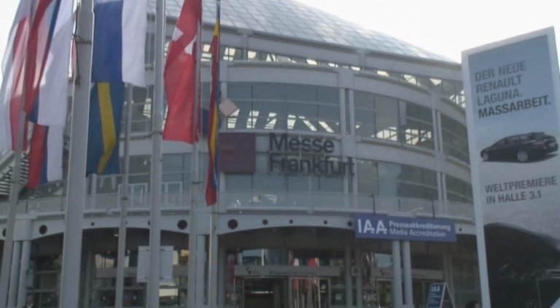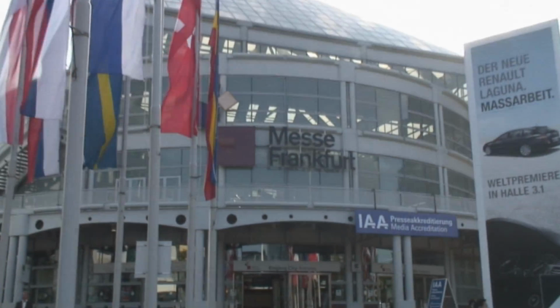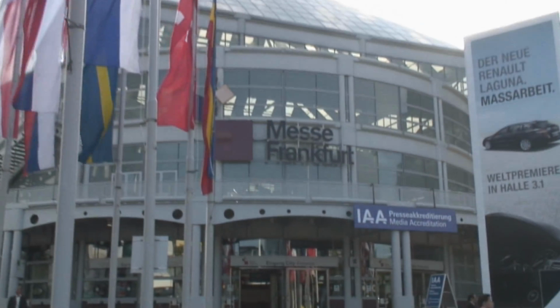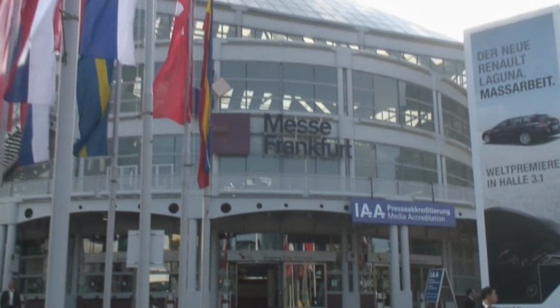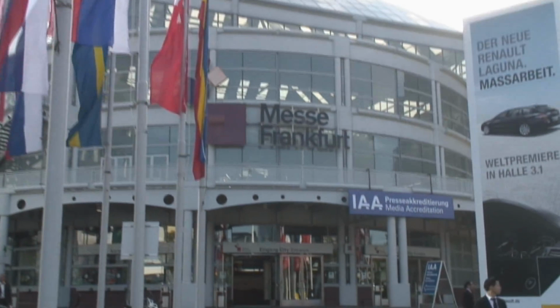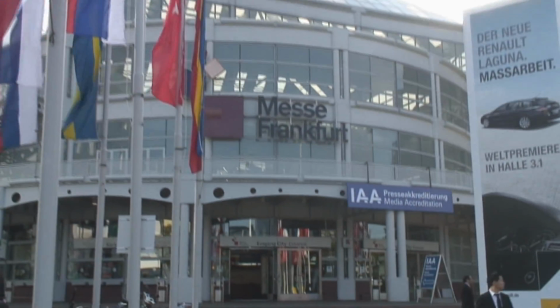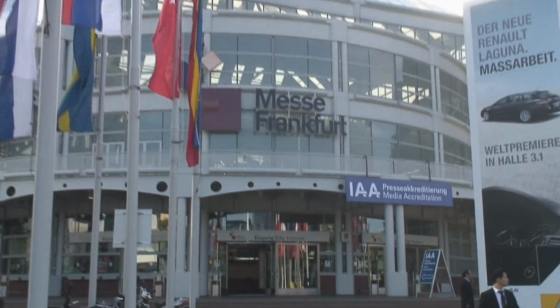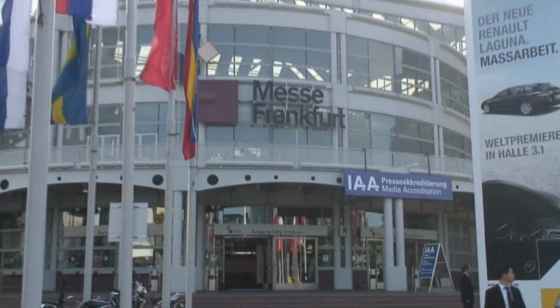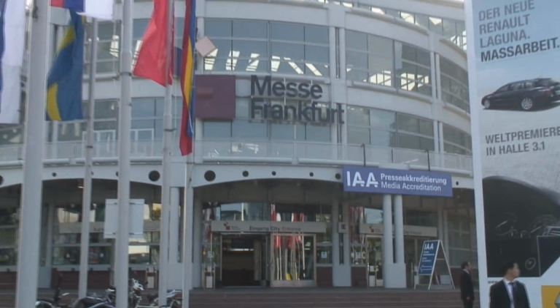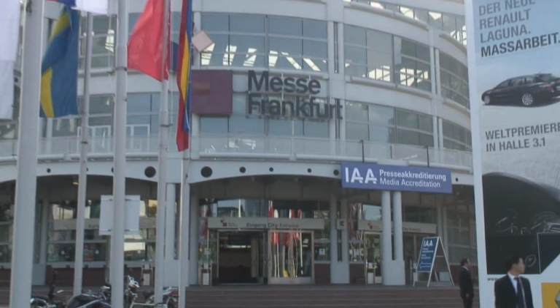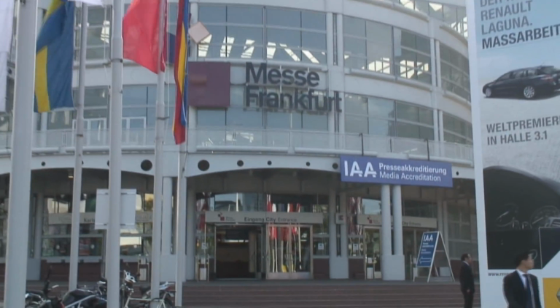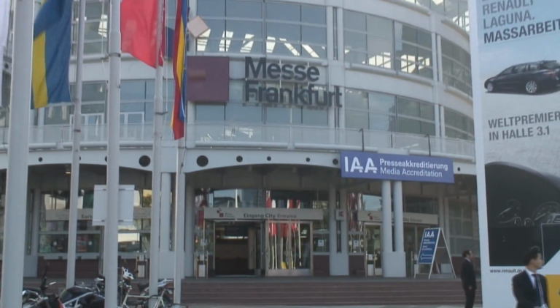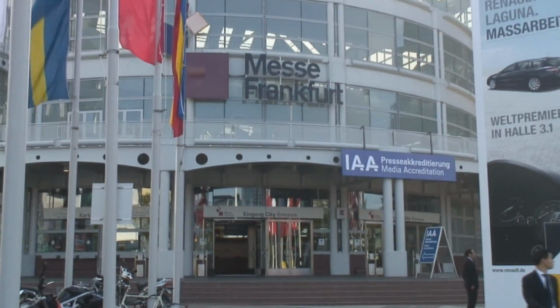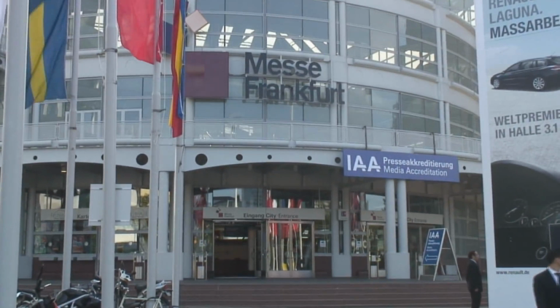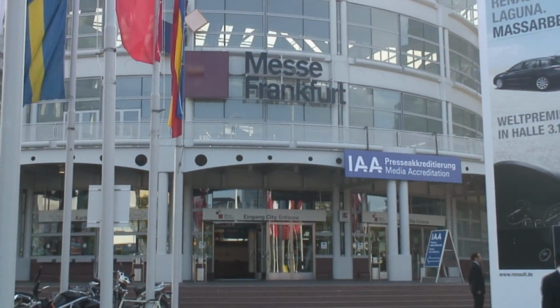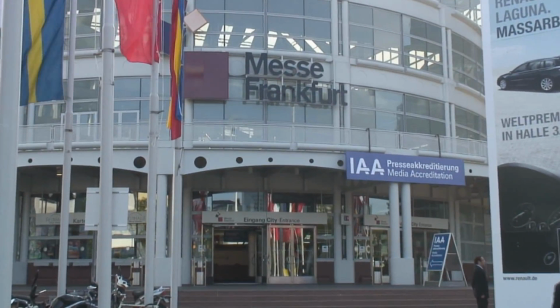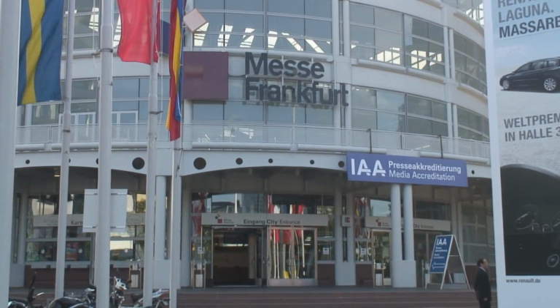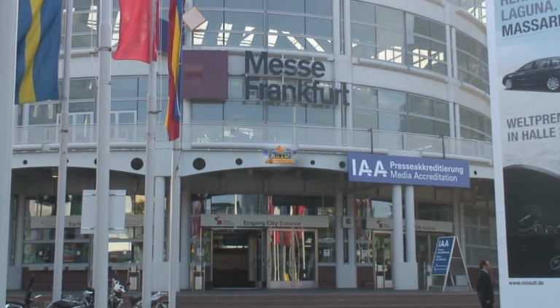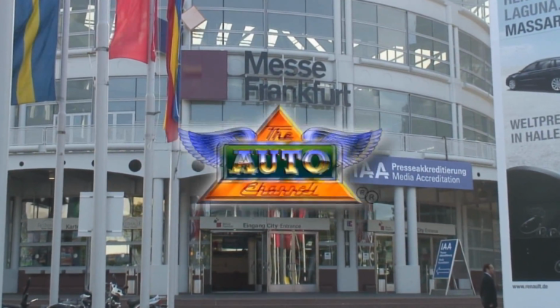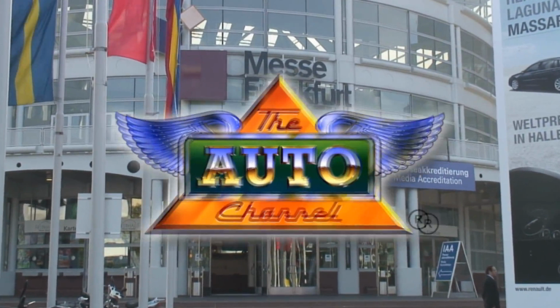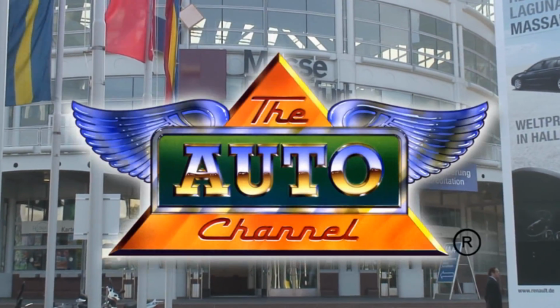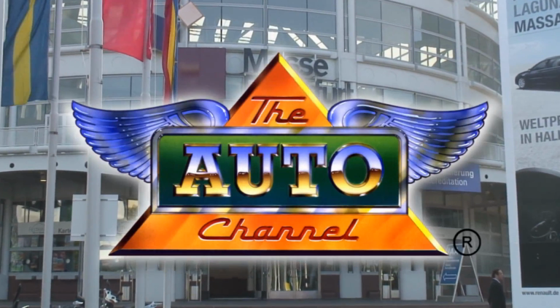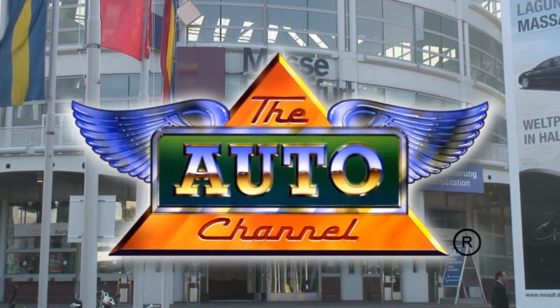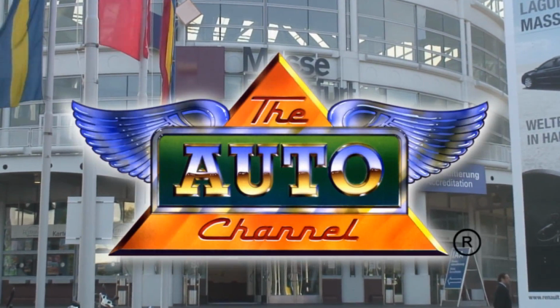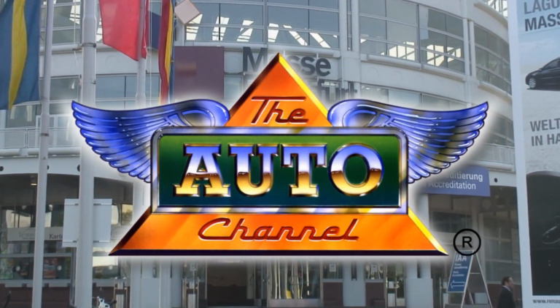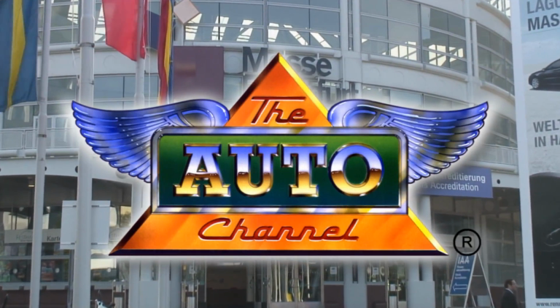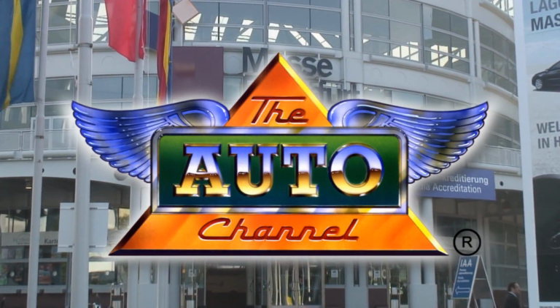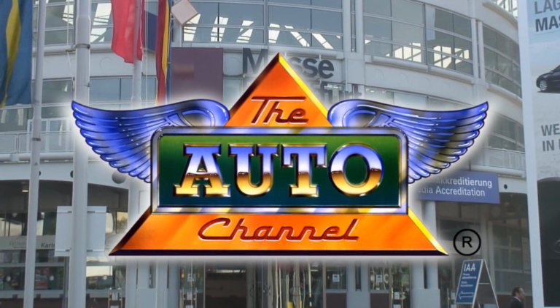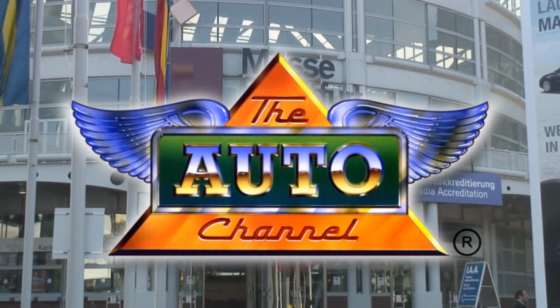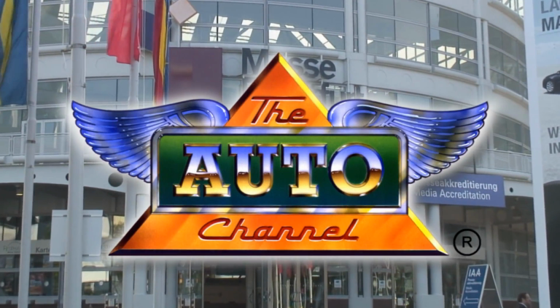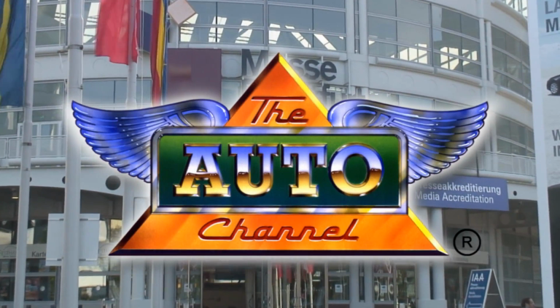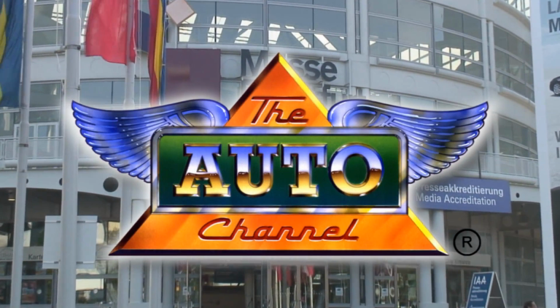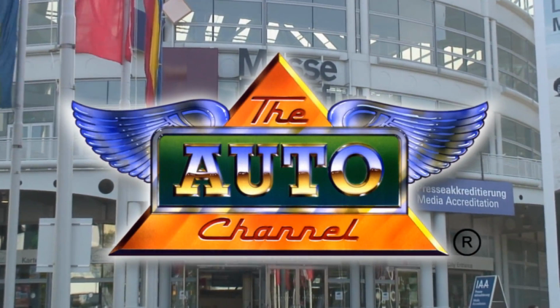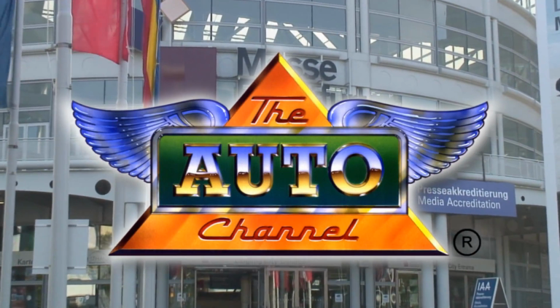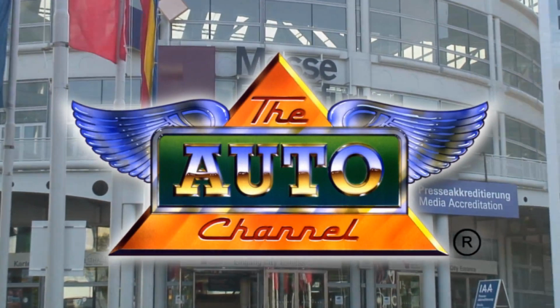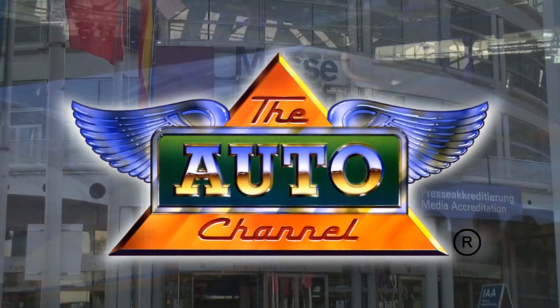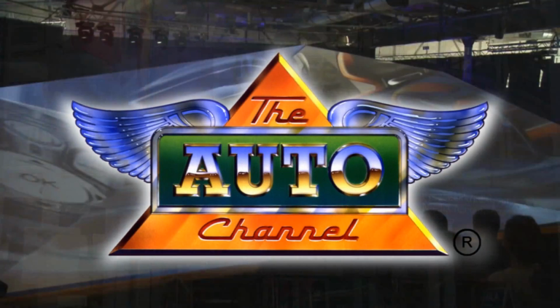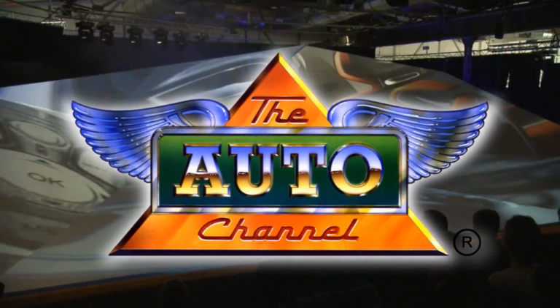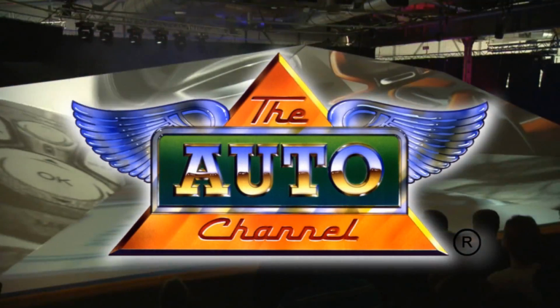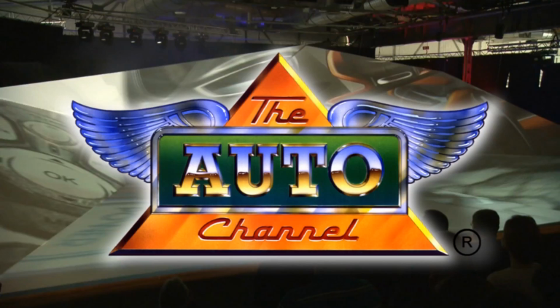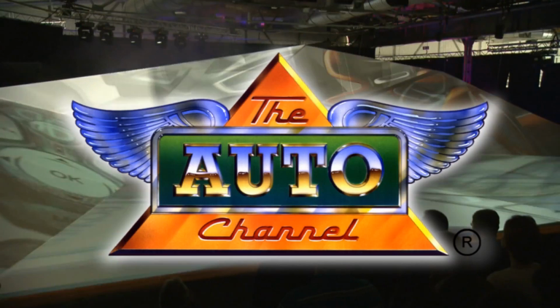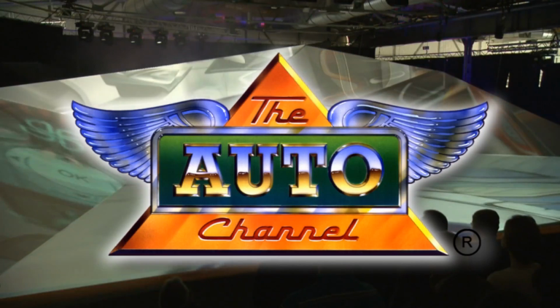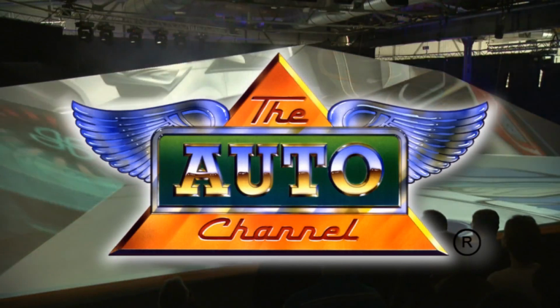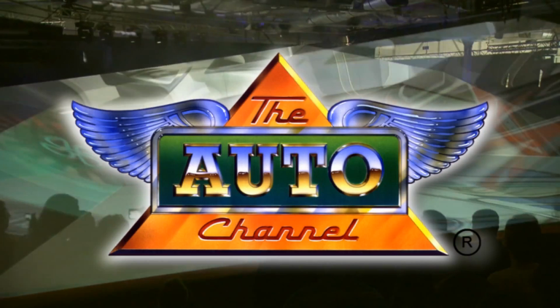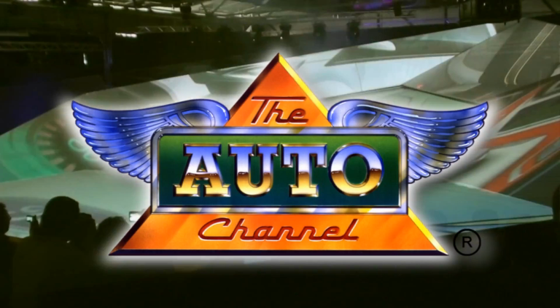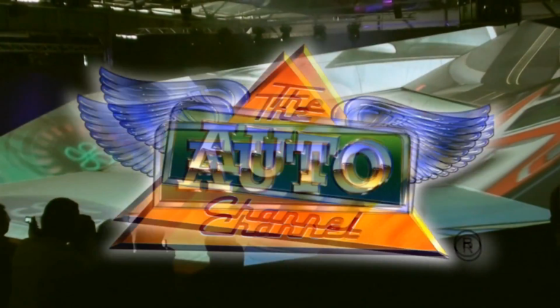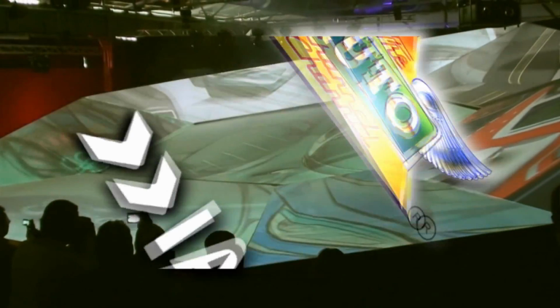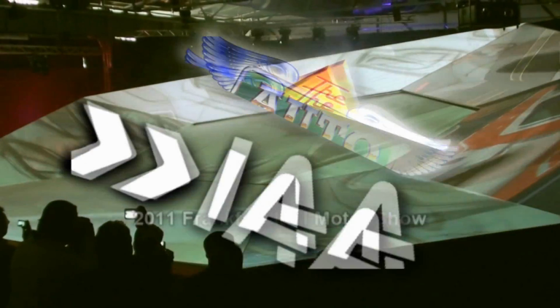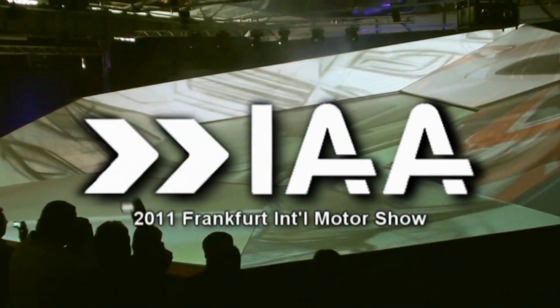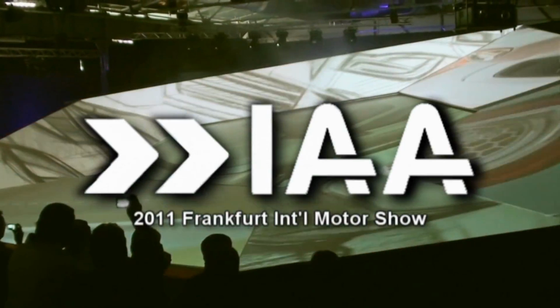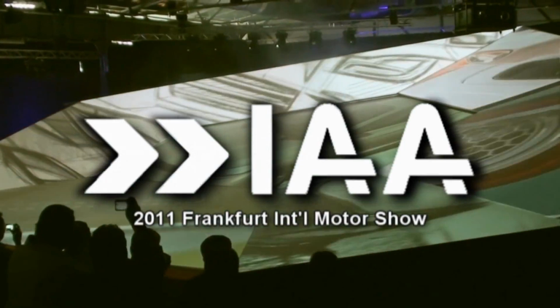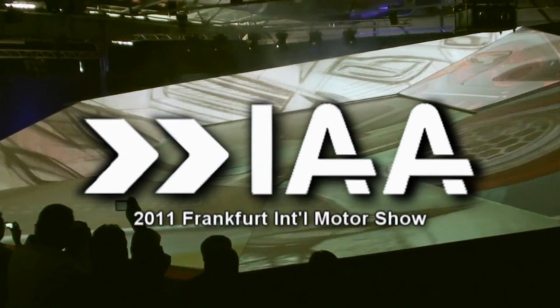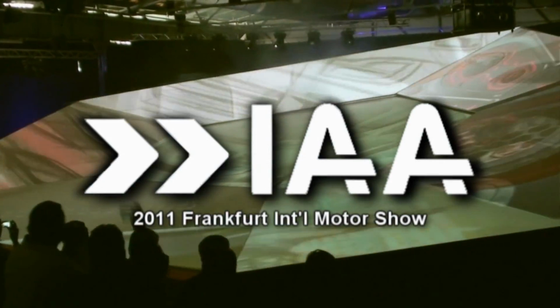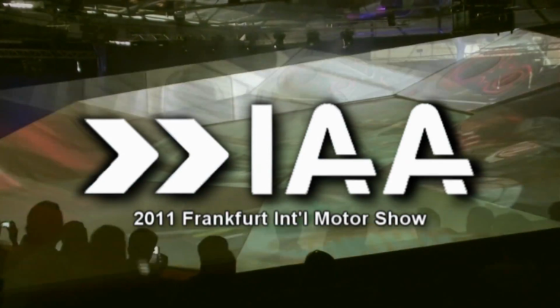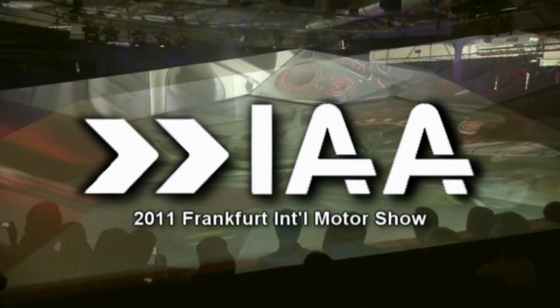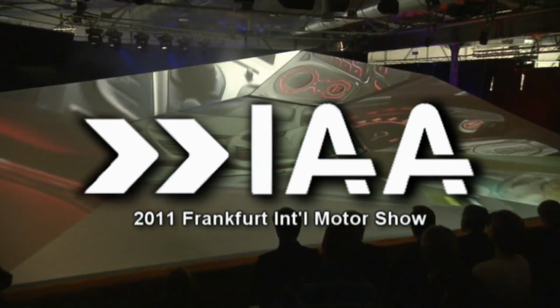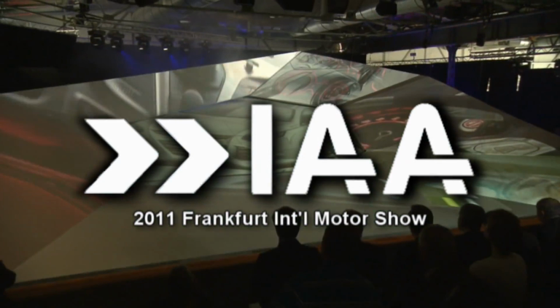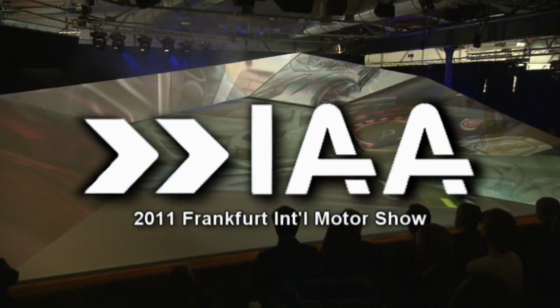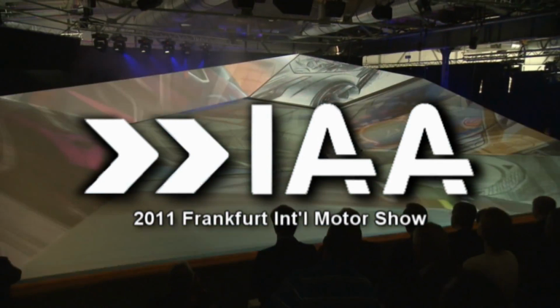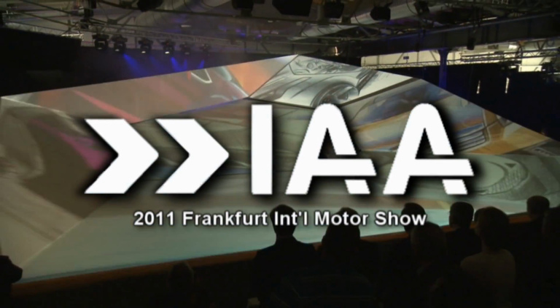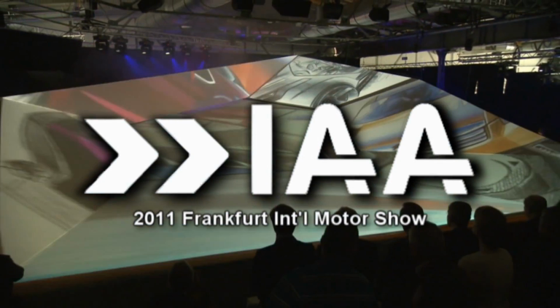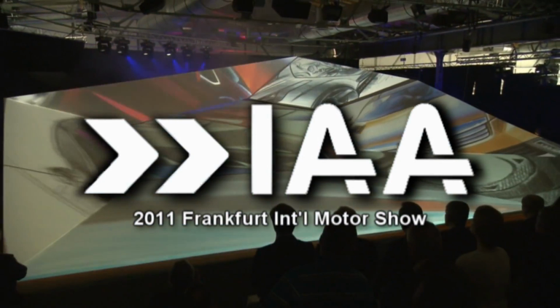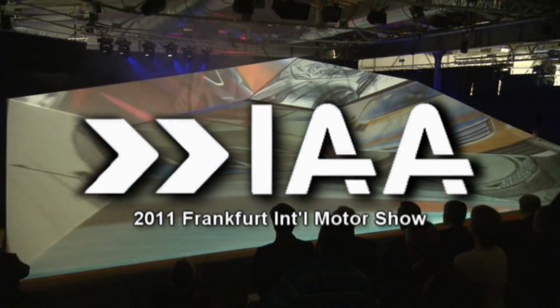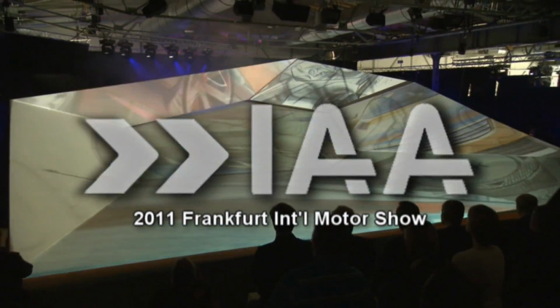Direct from Frankfurt, Germany, the Auto Channel presents exclusive press pass coverage of the Frankfurt International Motor Show.